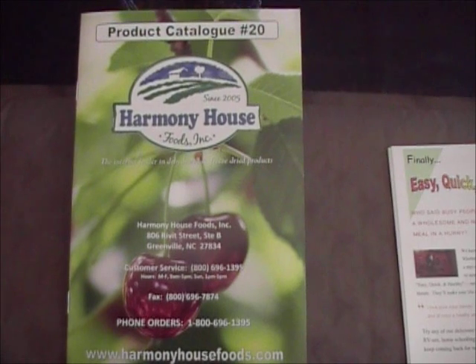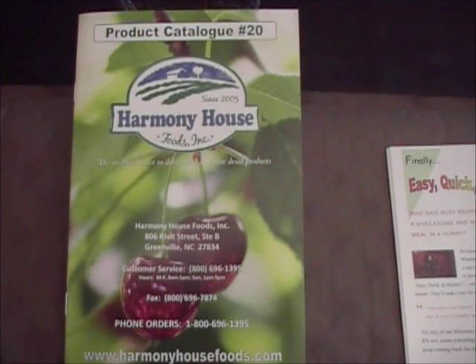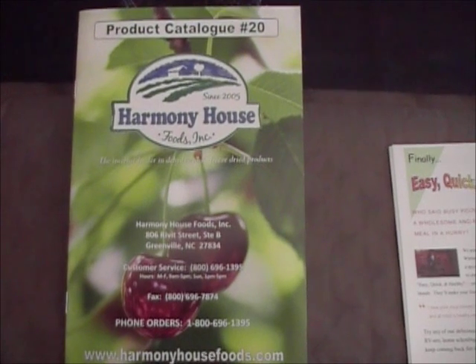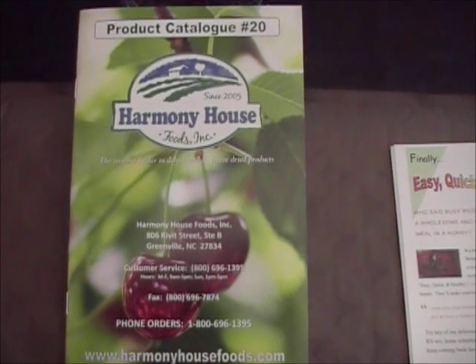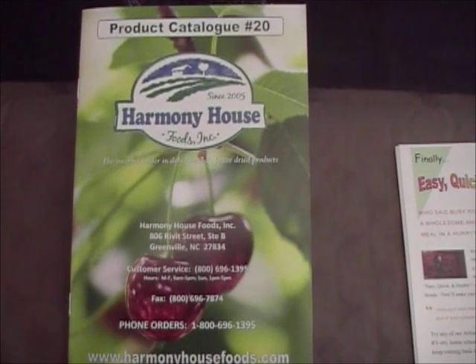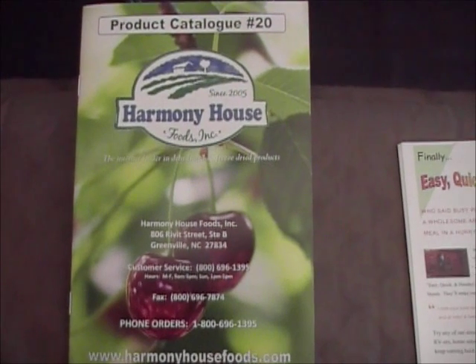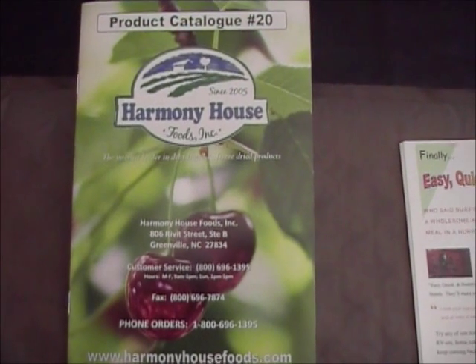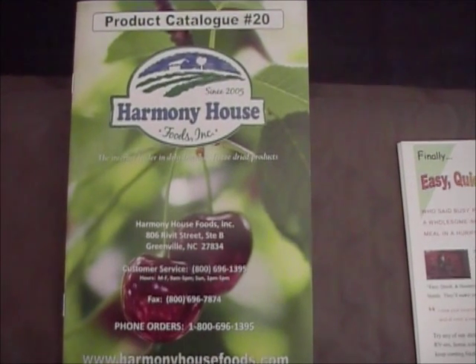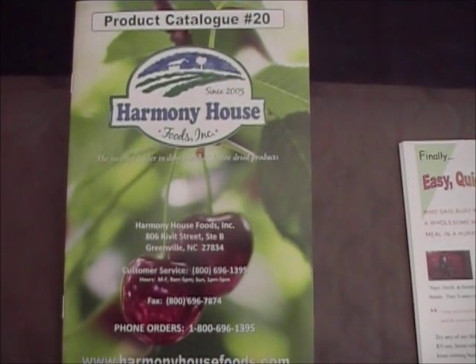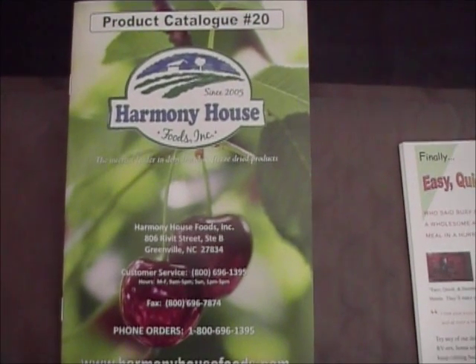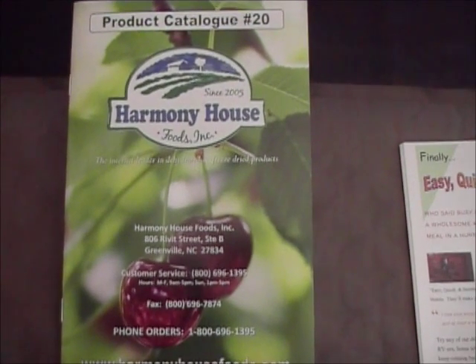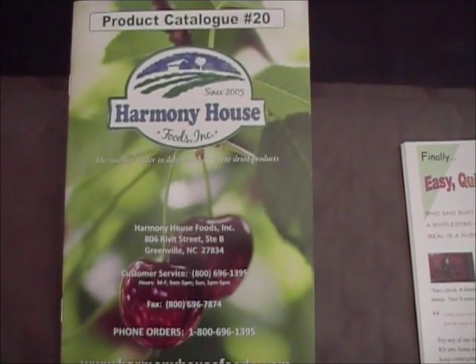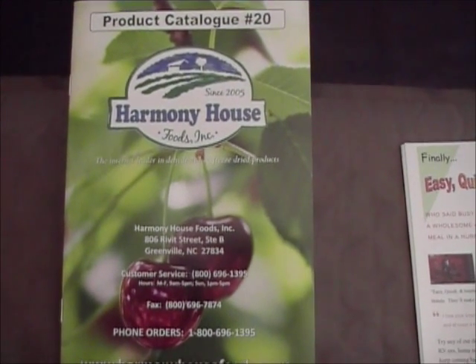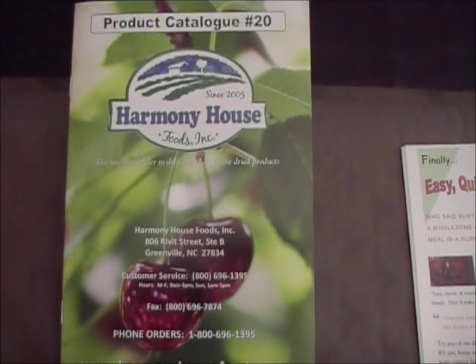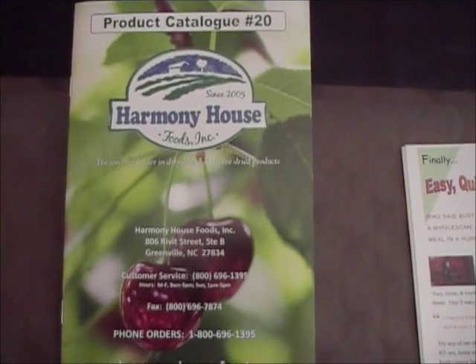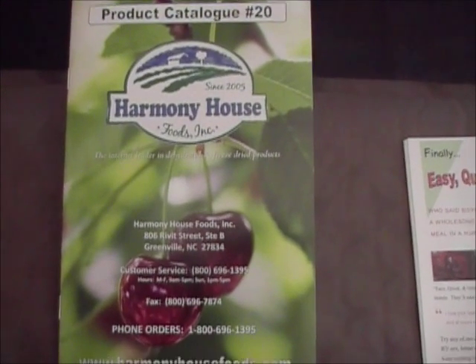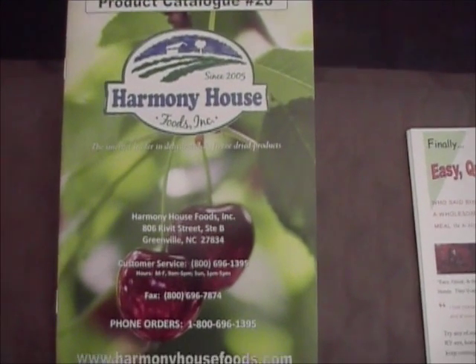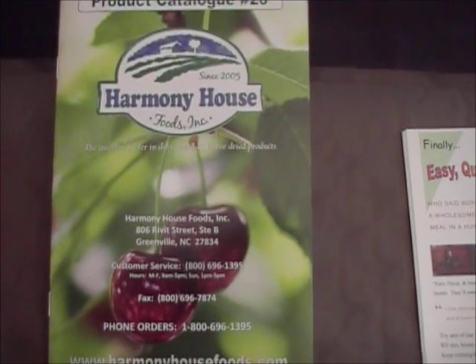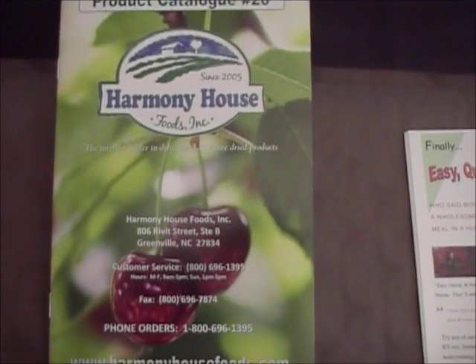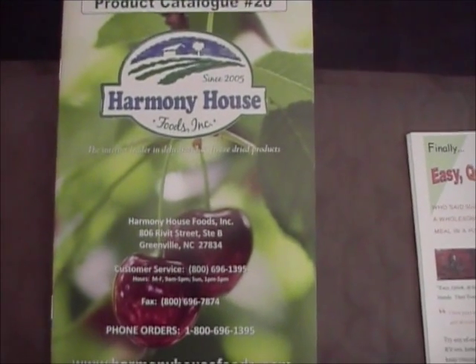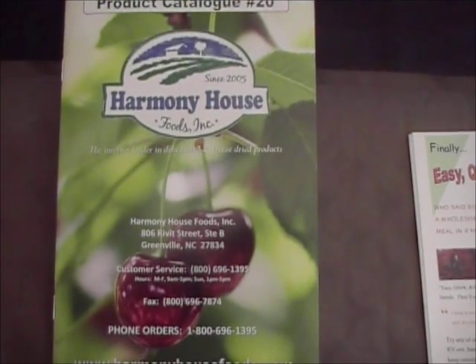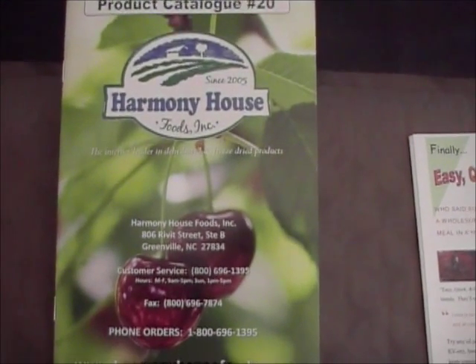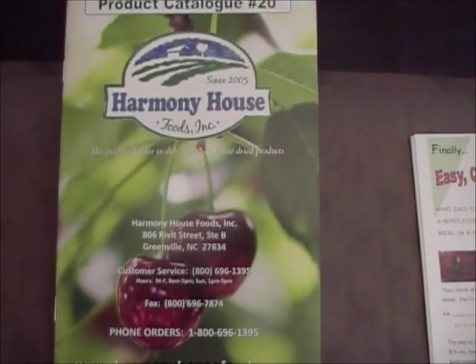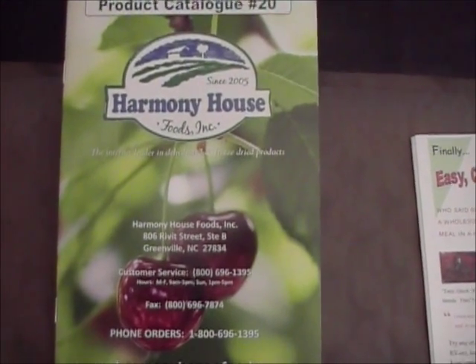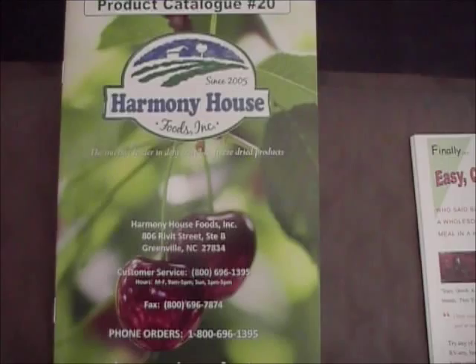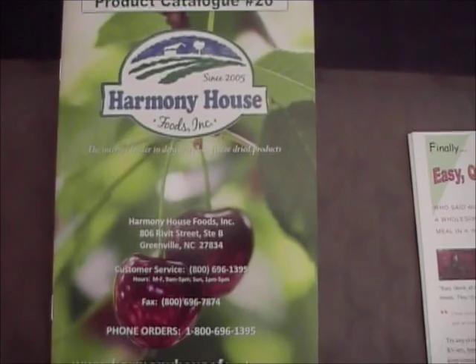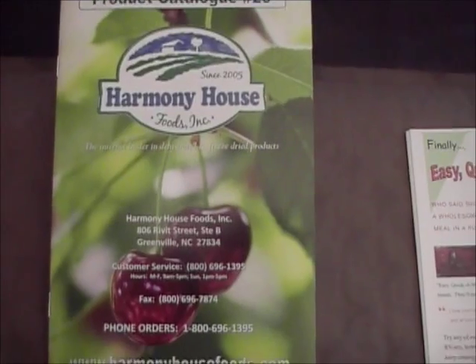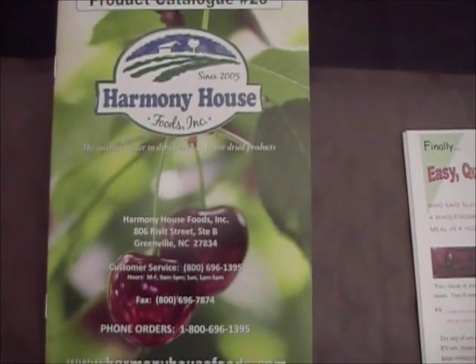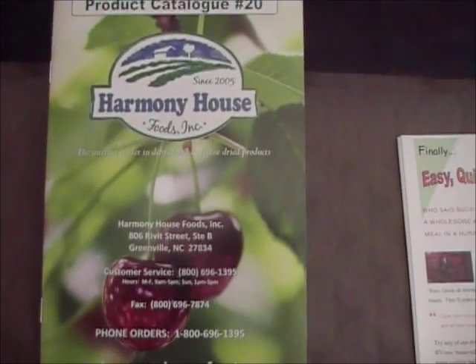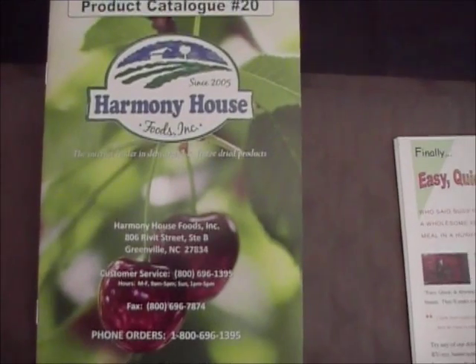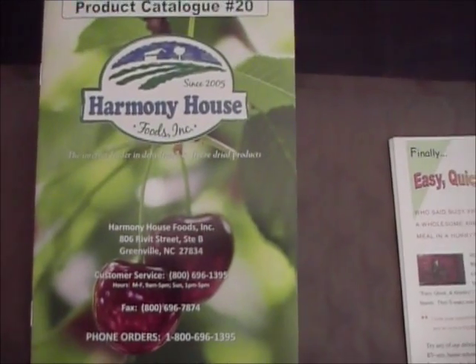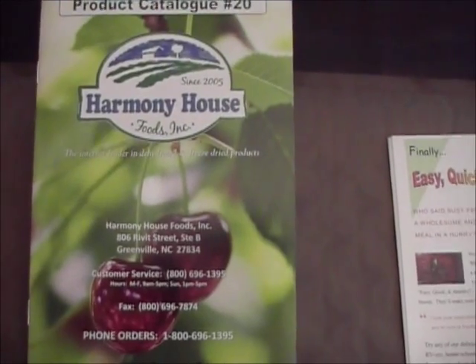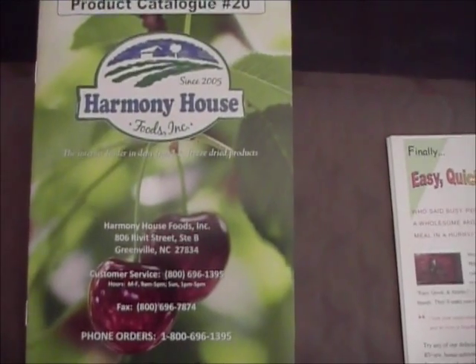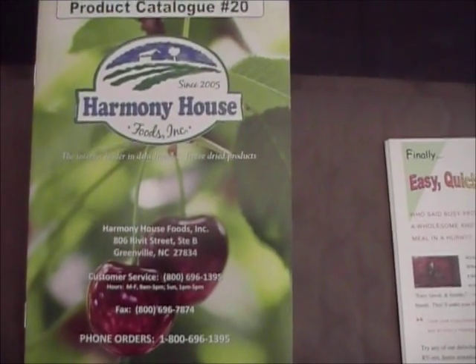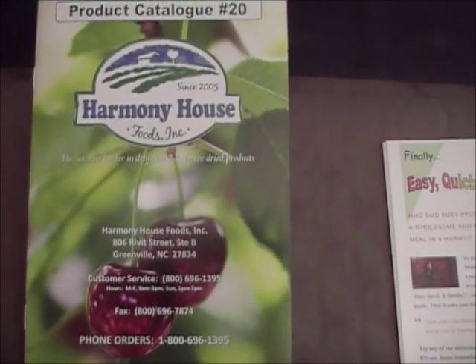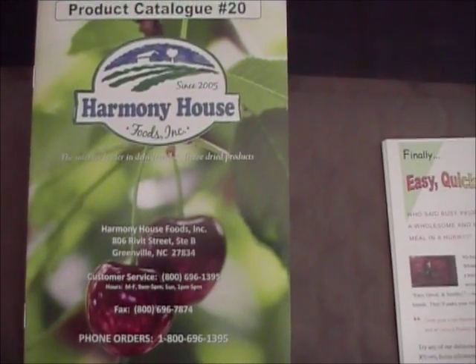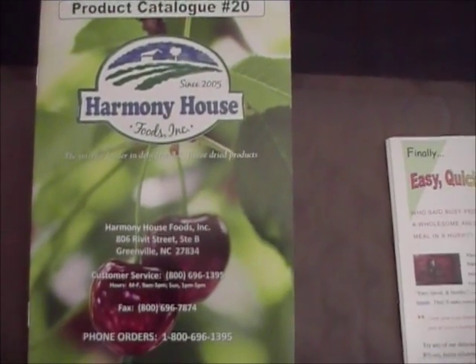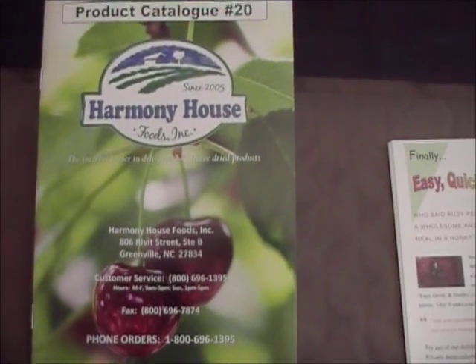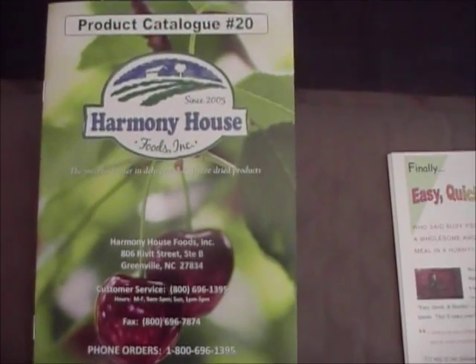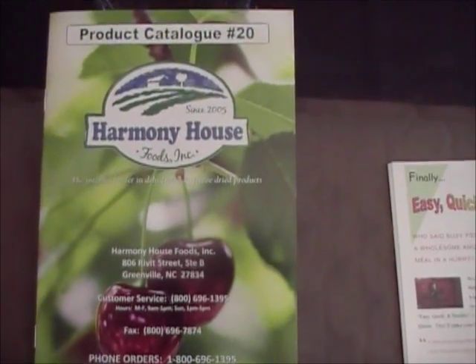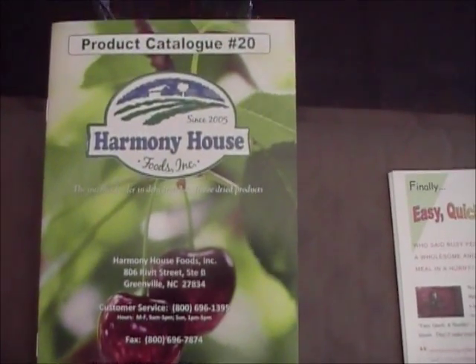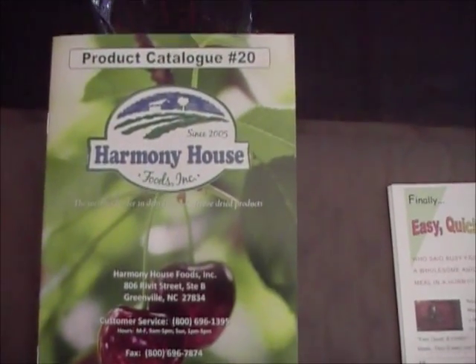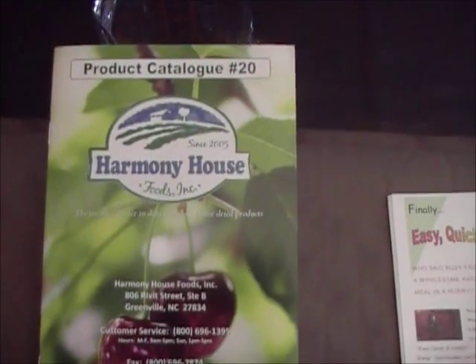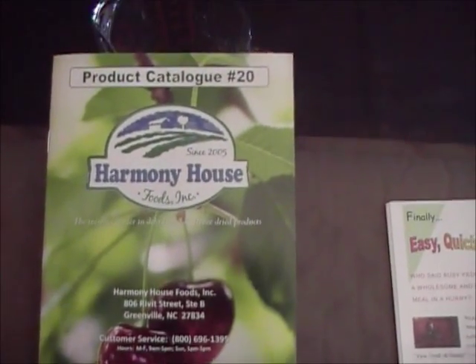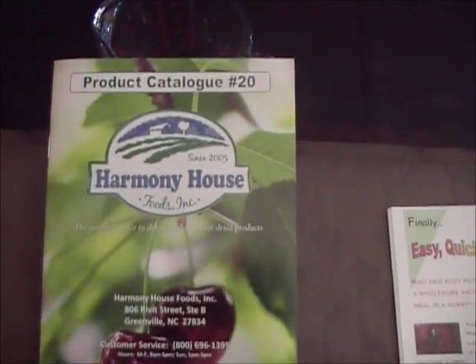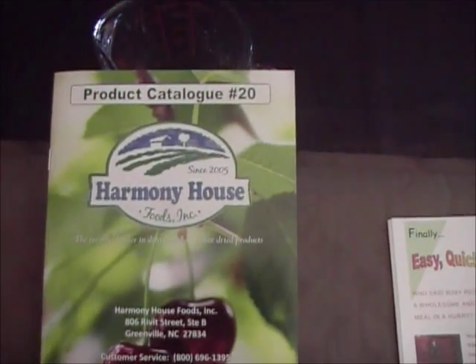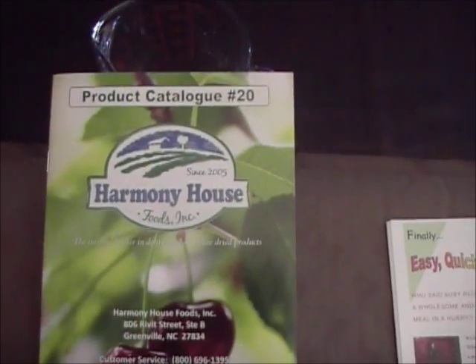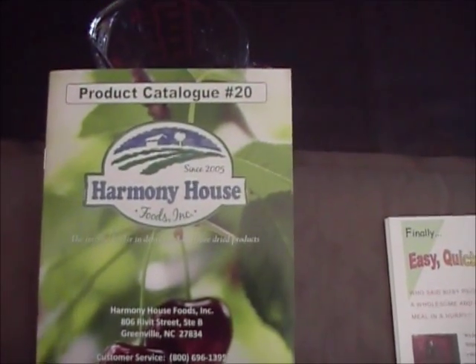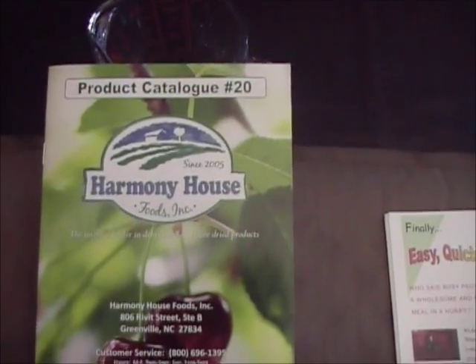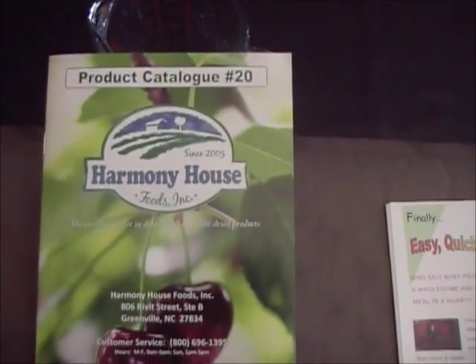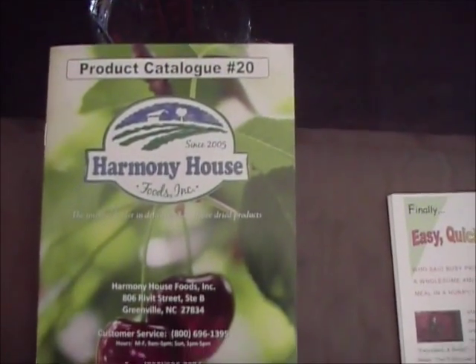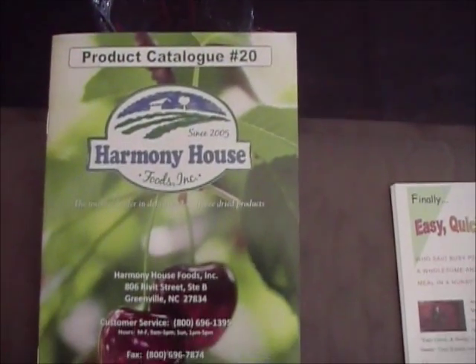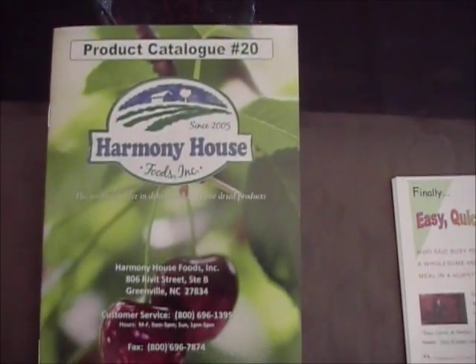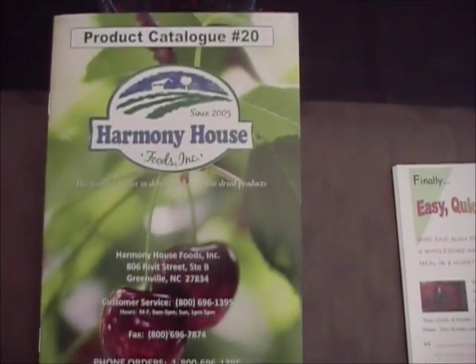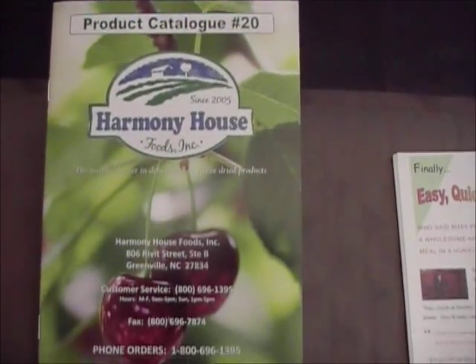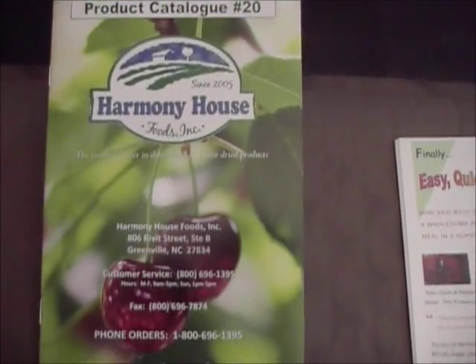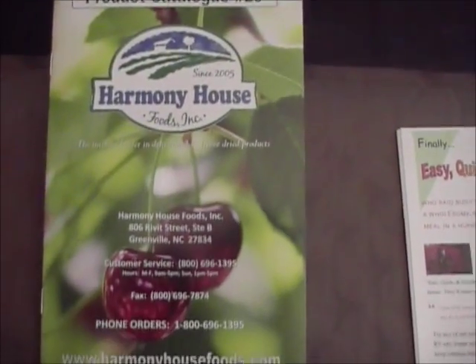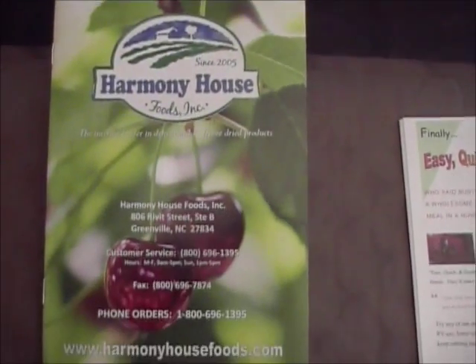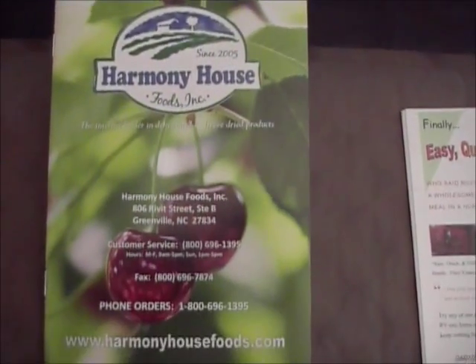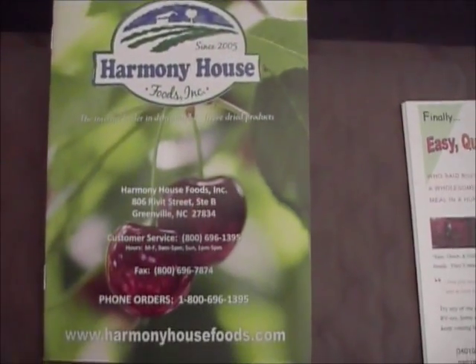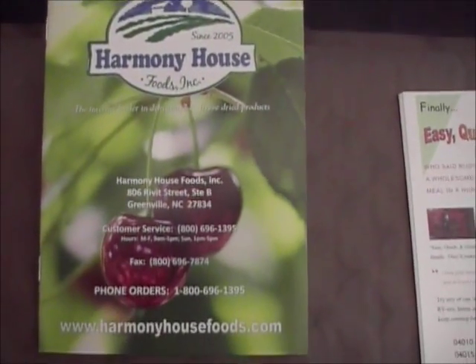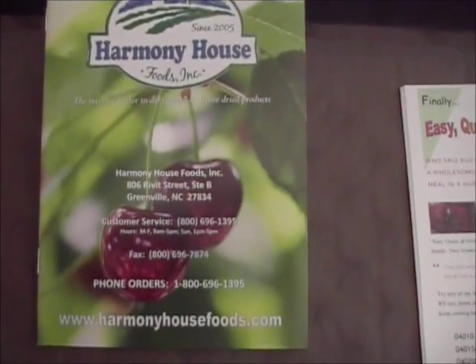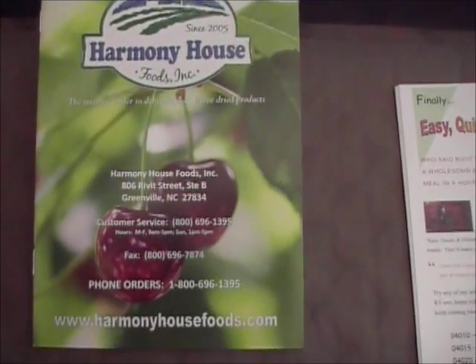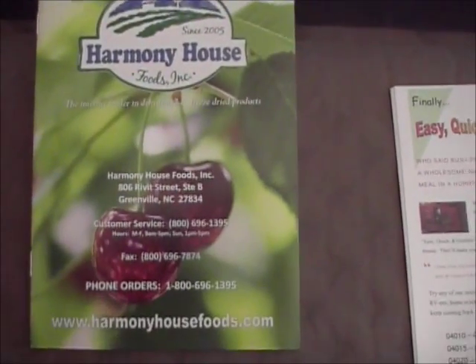Hey guys, Anthony here. We're going to do a video today on Harmony House Foods. As you can see here, this is their catalog.